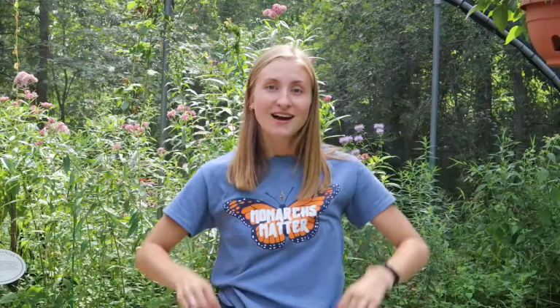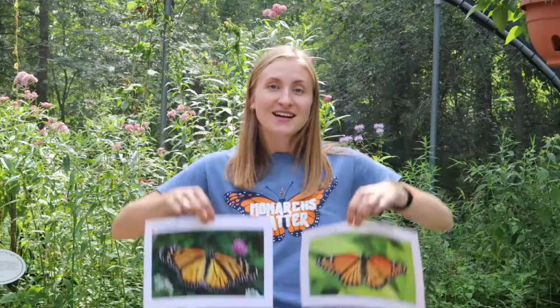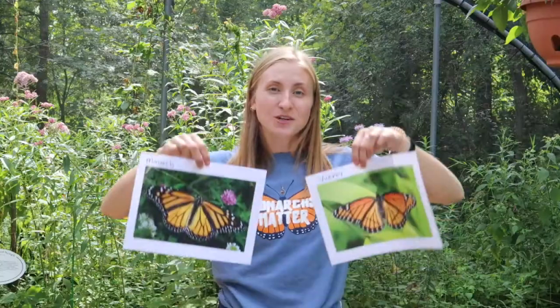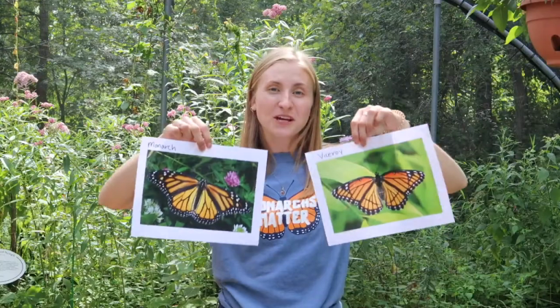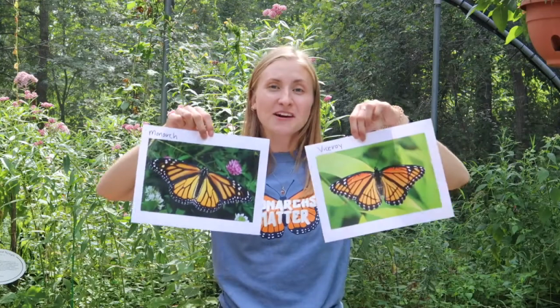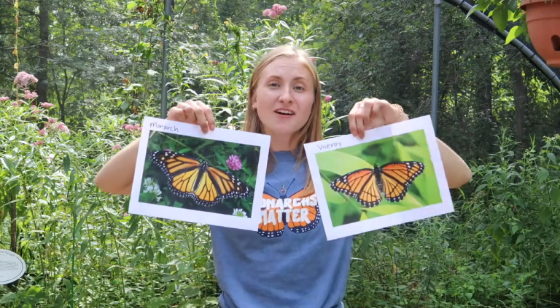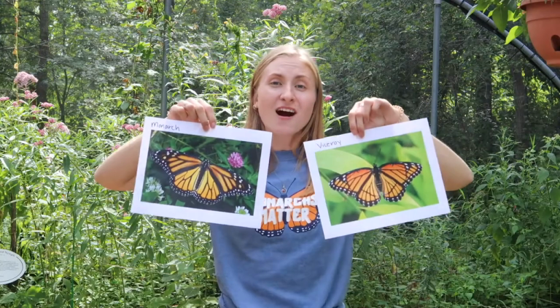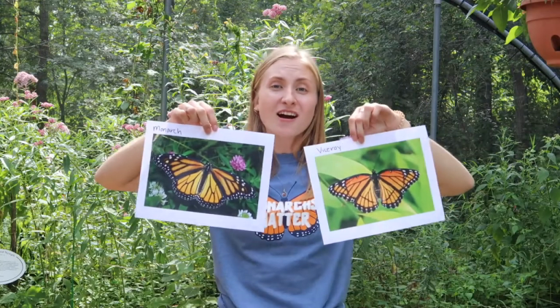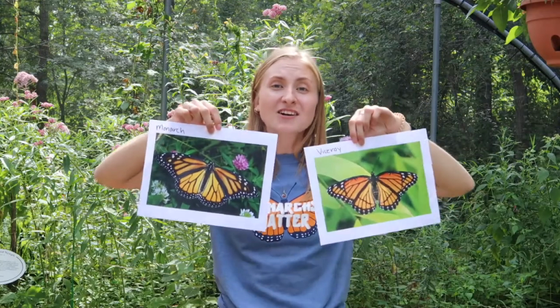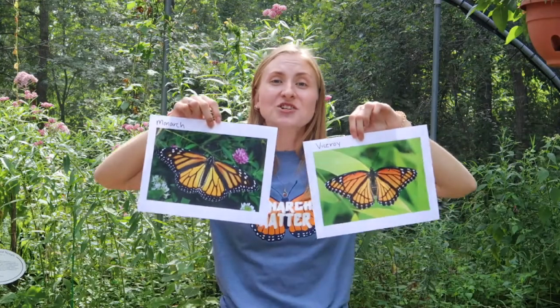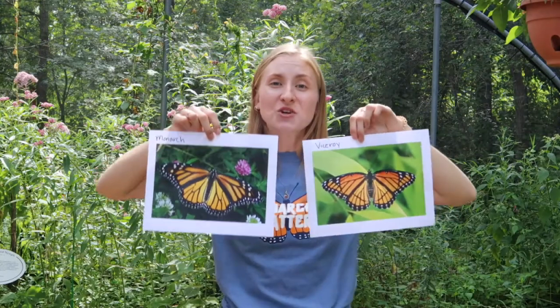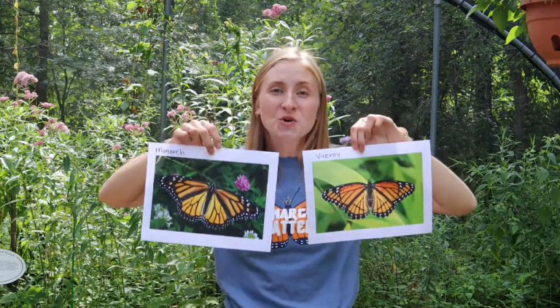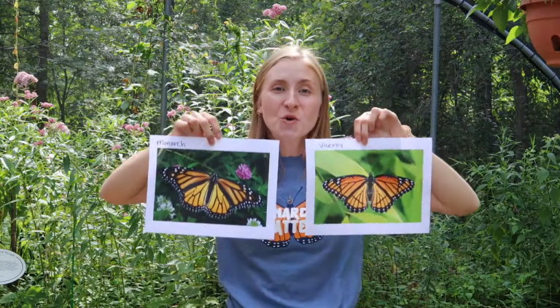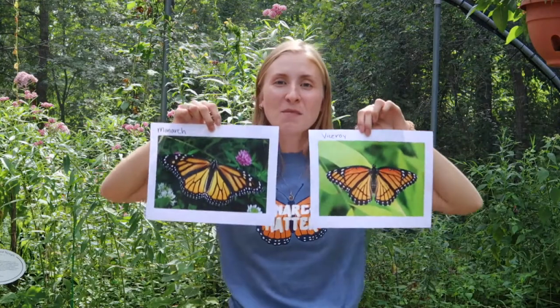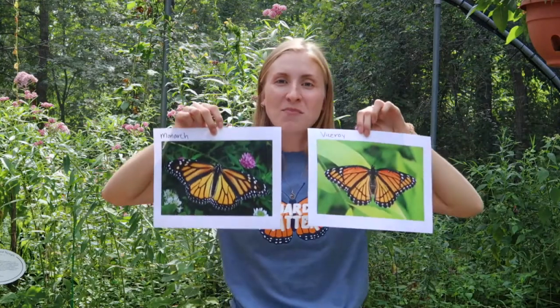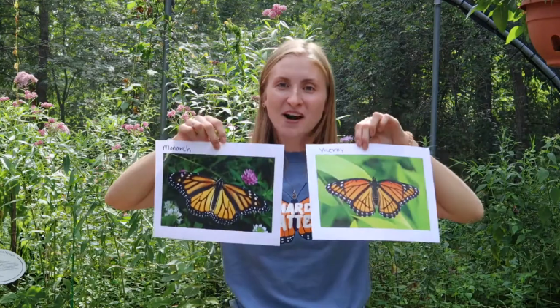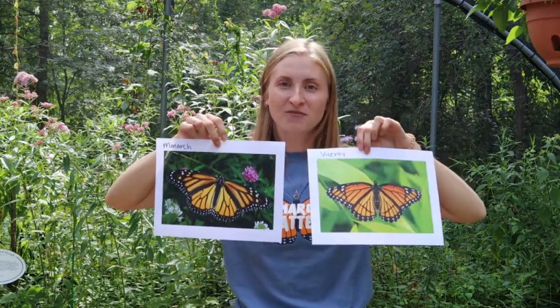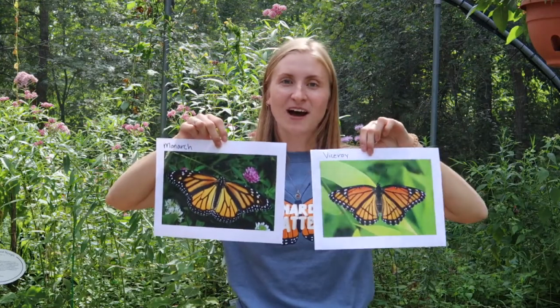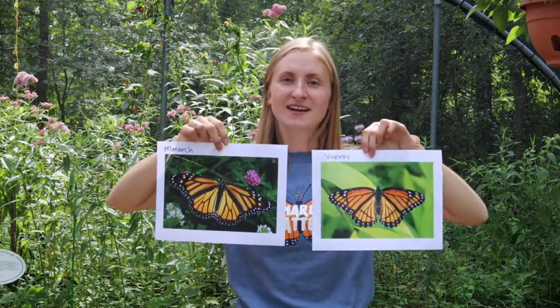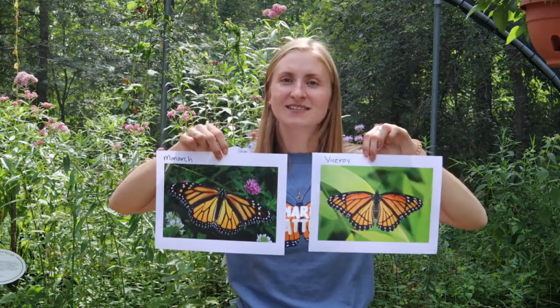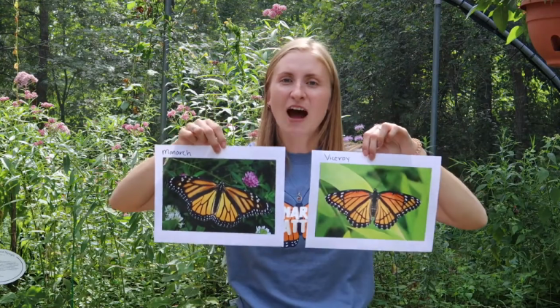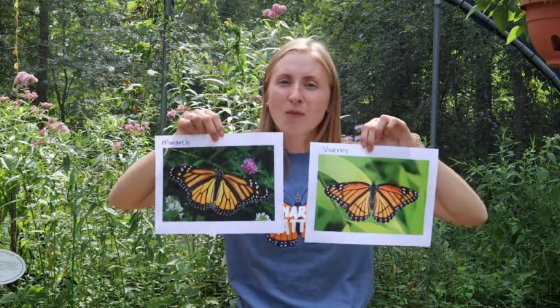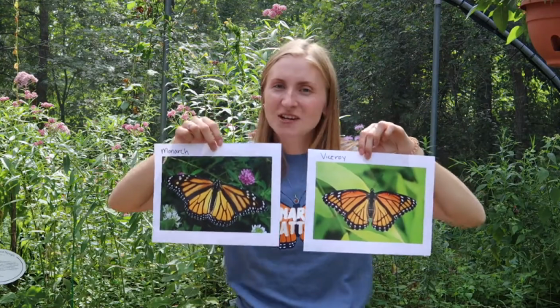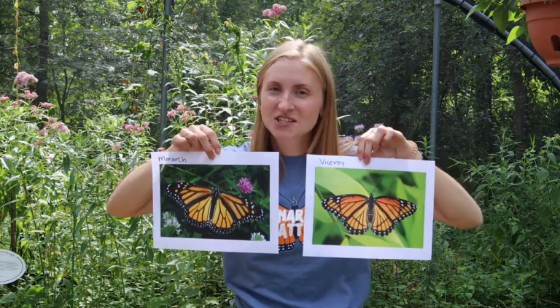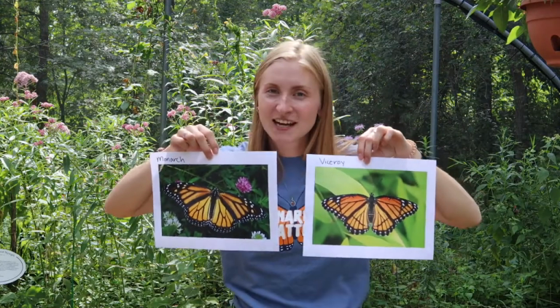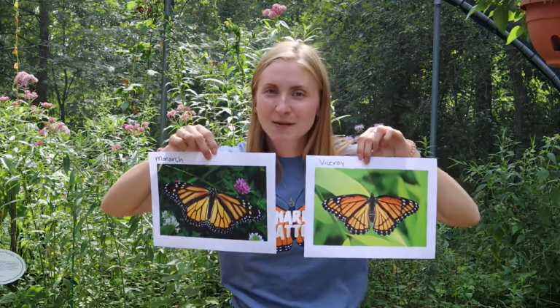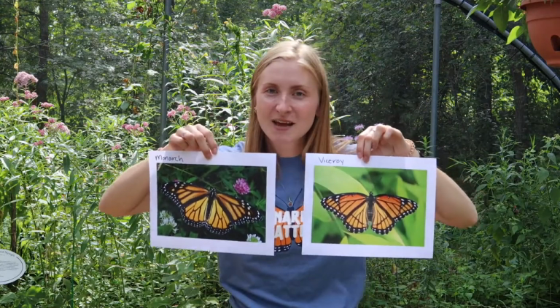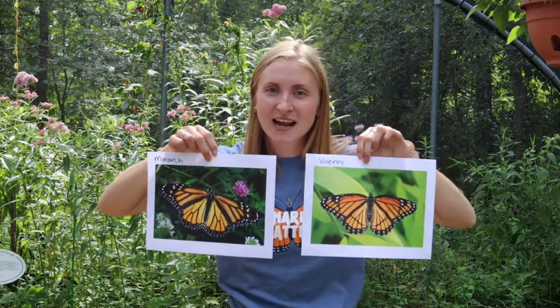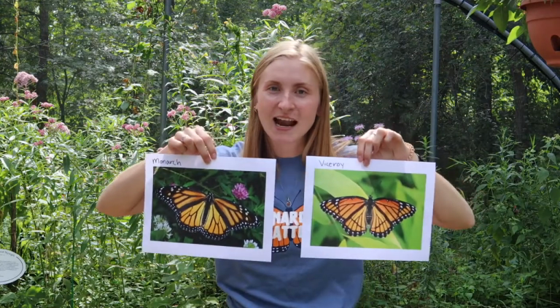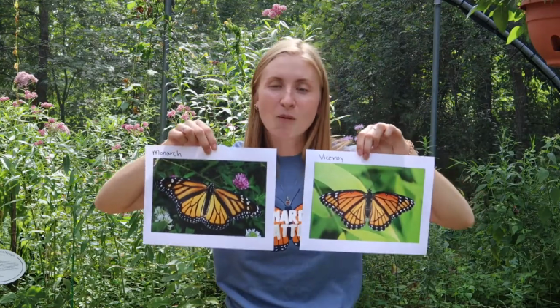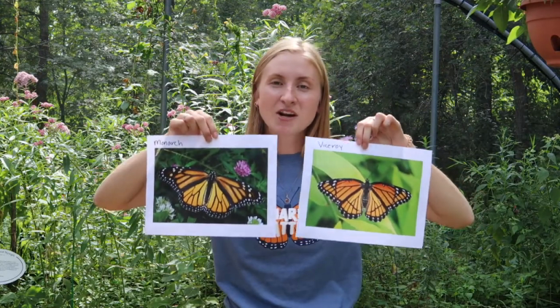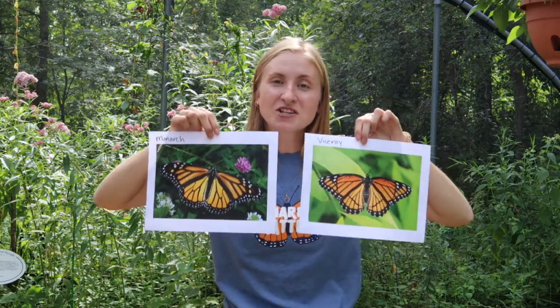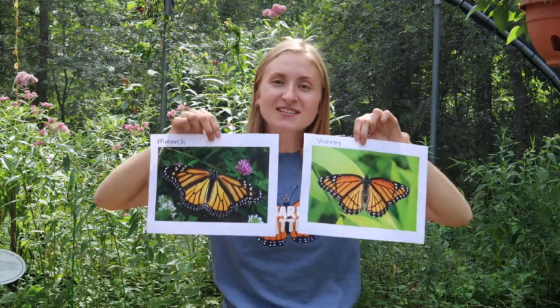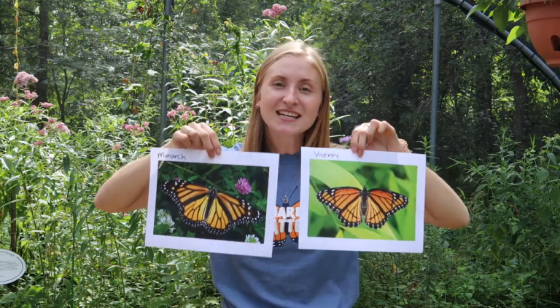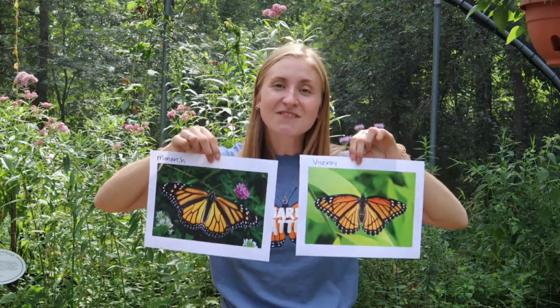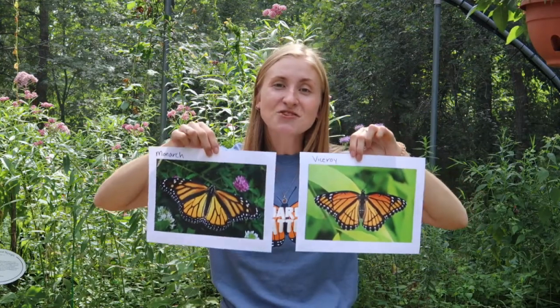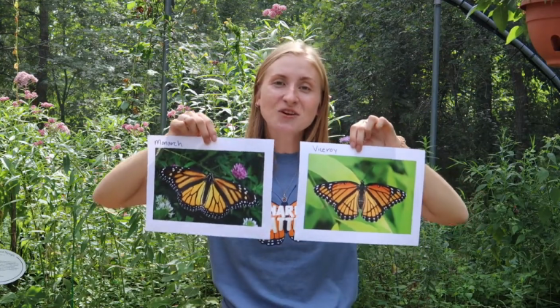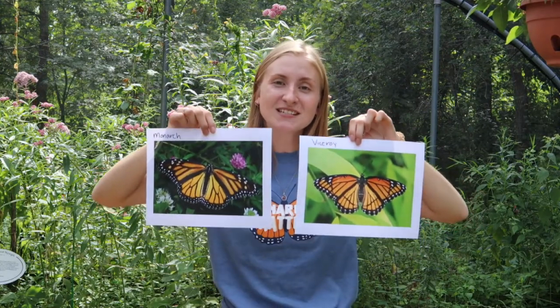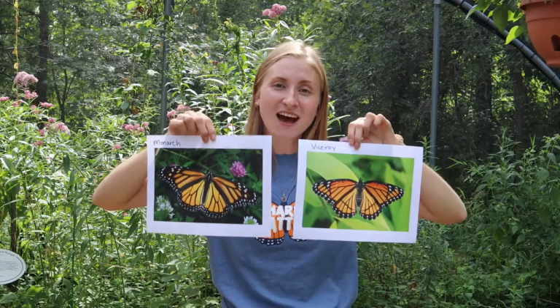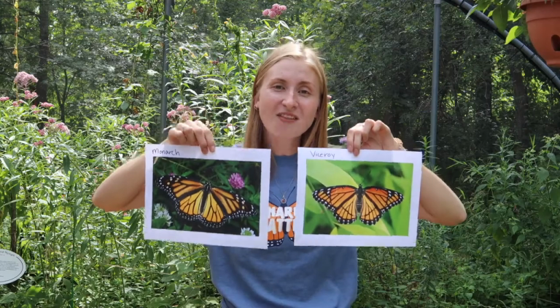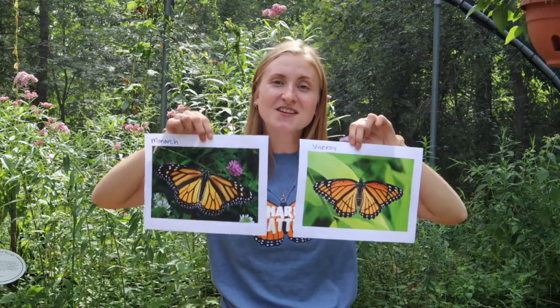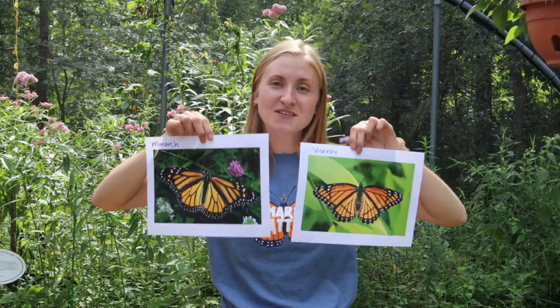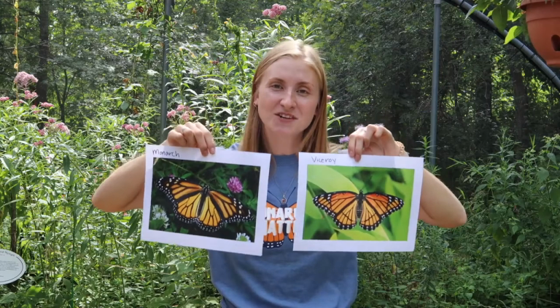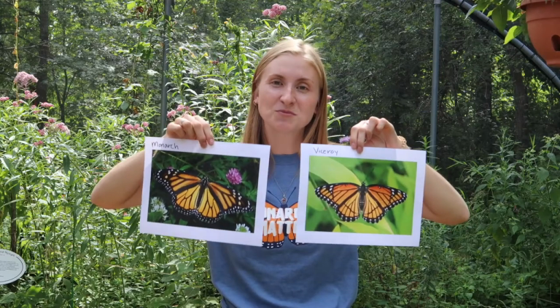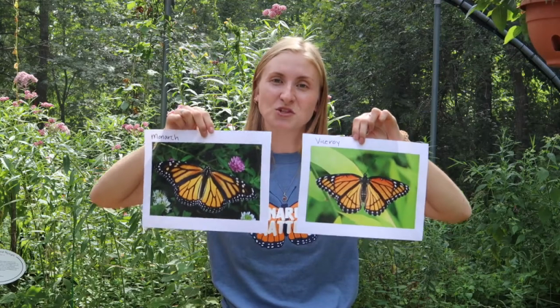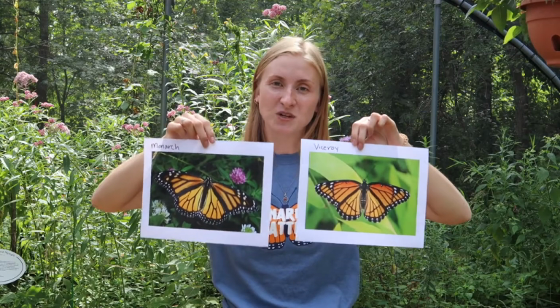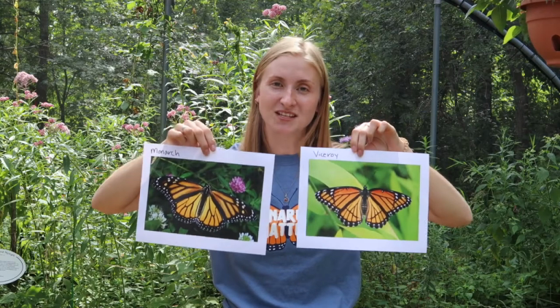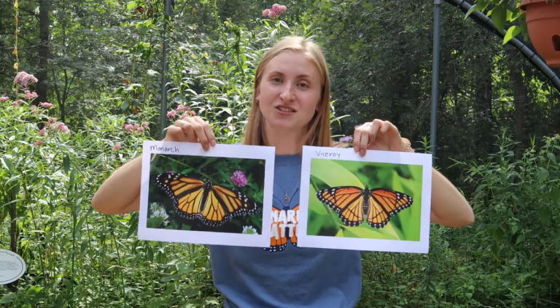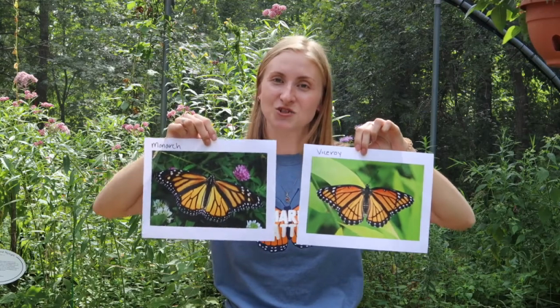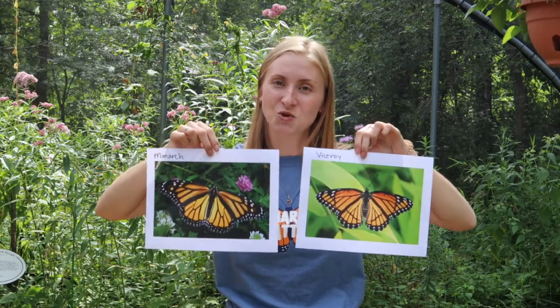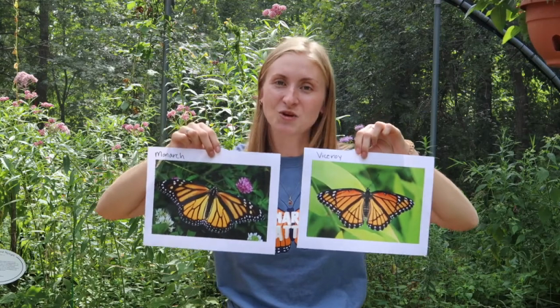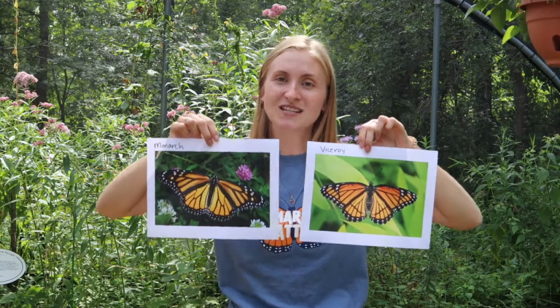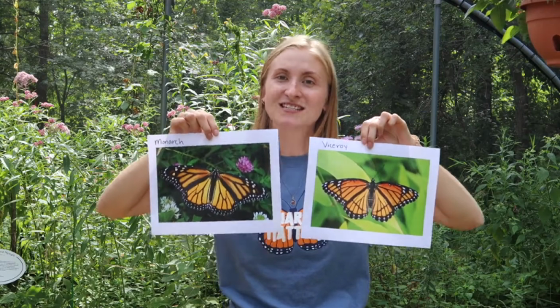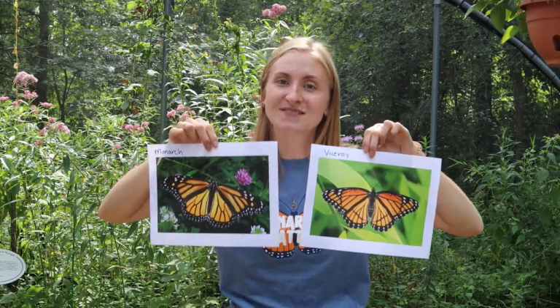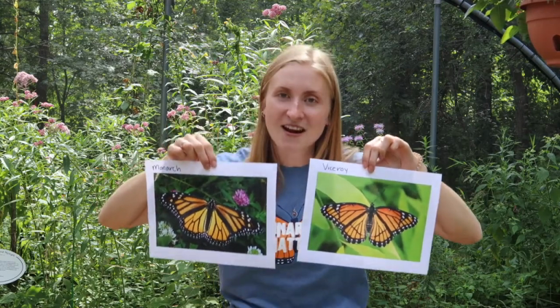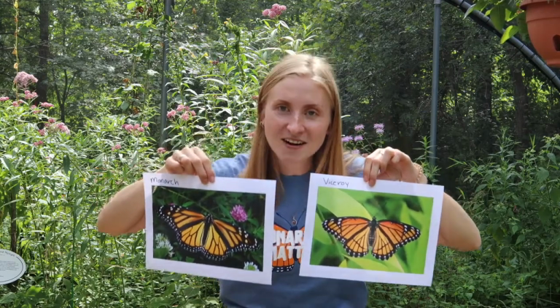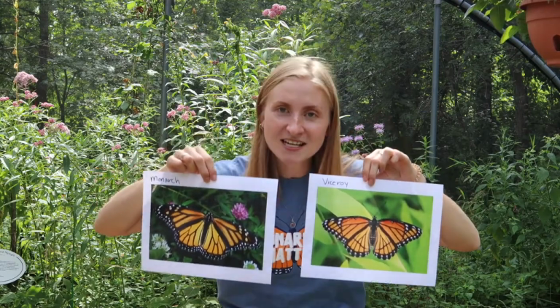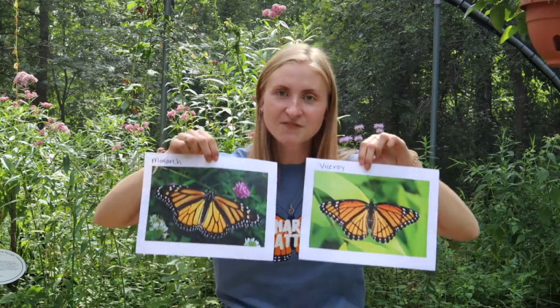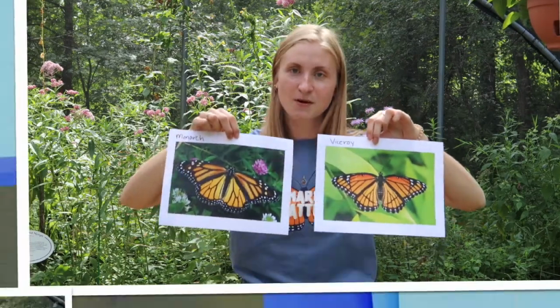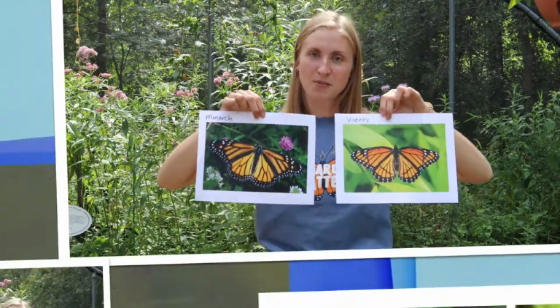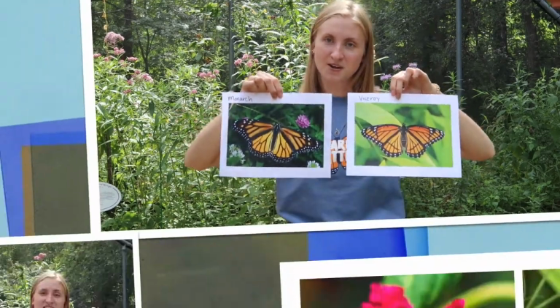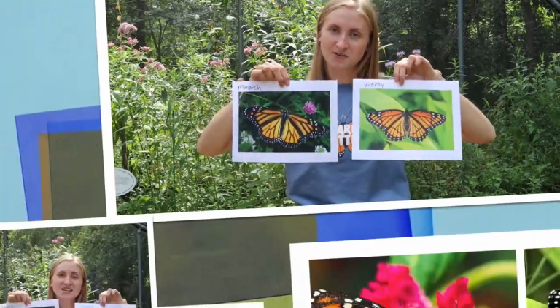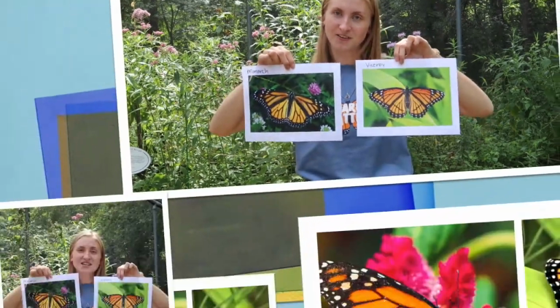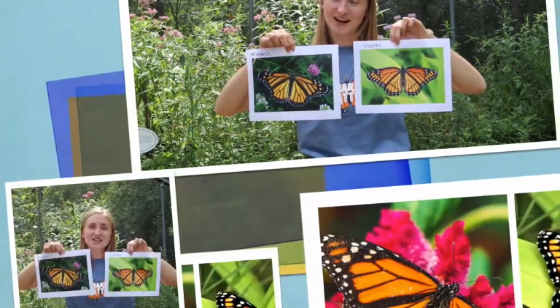So here are our two butterflies. Now I want you to take a minute and I want you to see if you can tell the difference between these two very different butterflies.